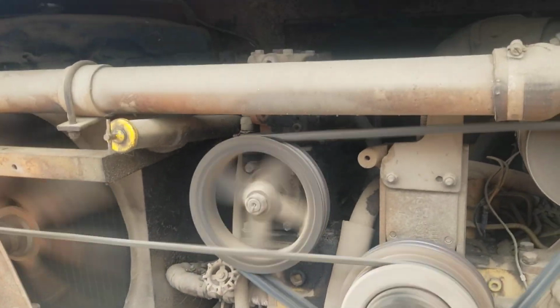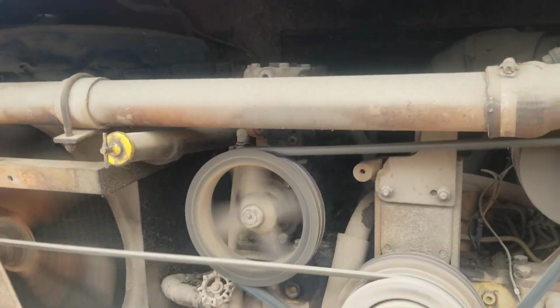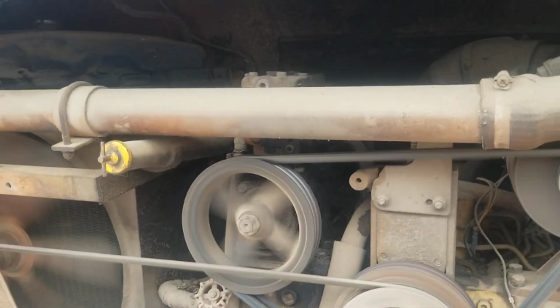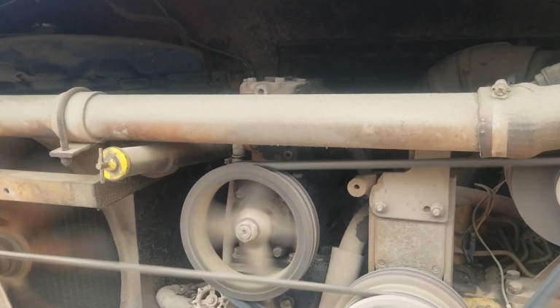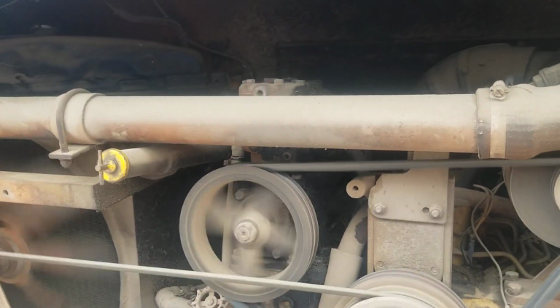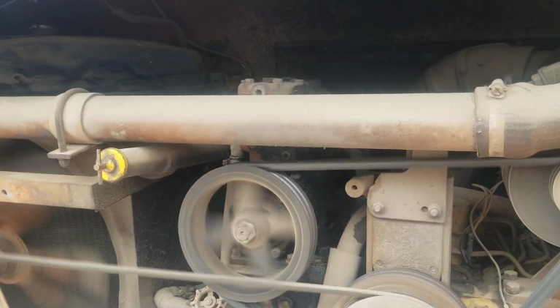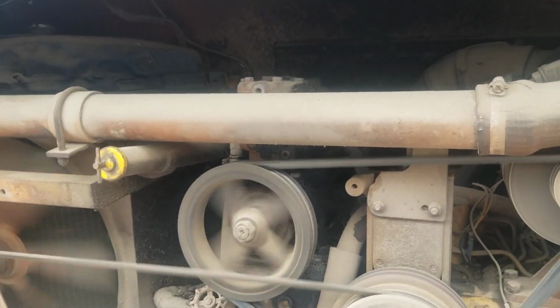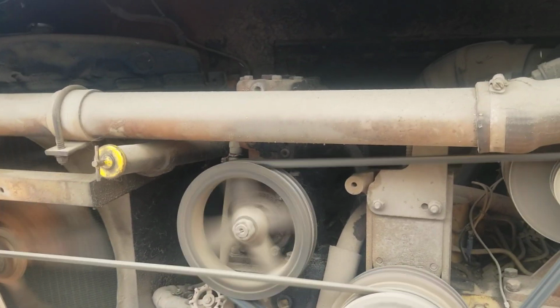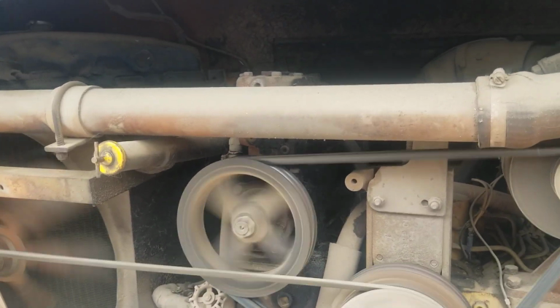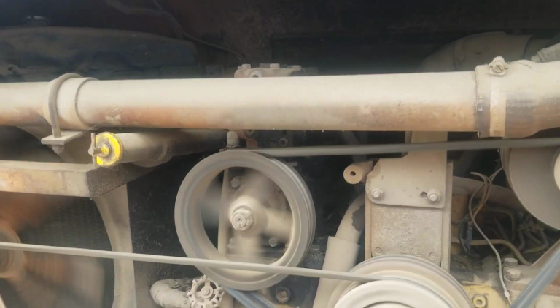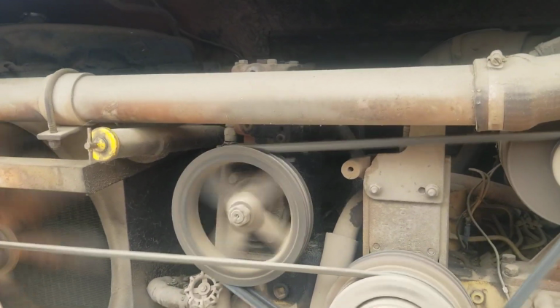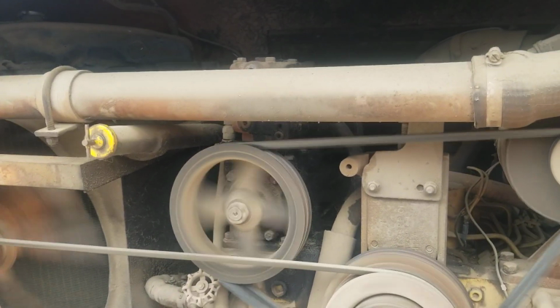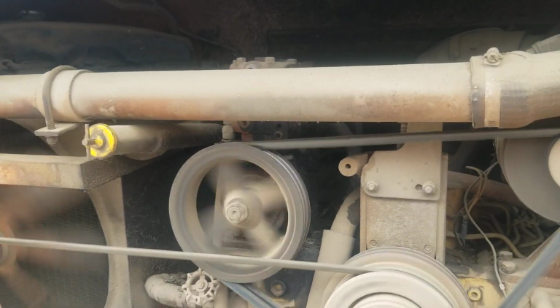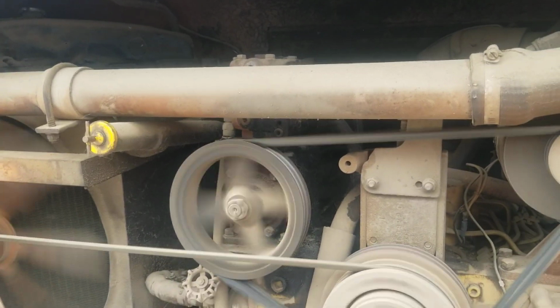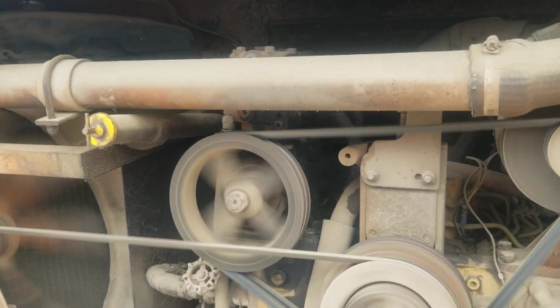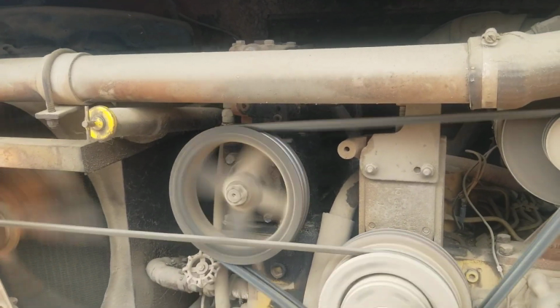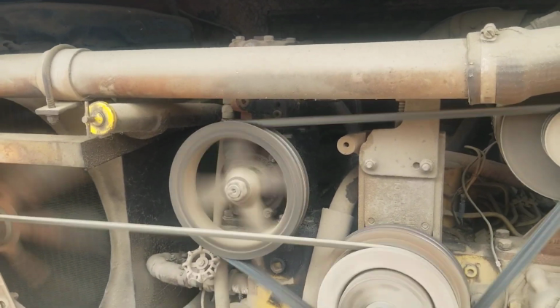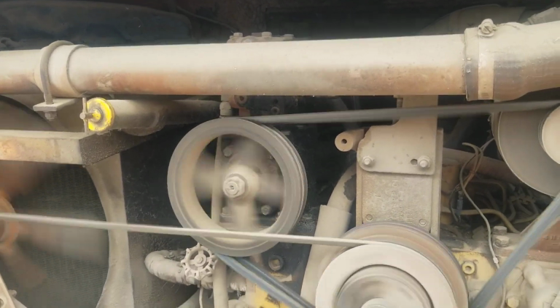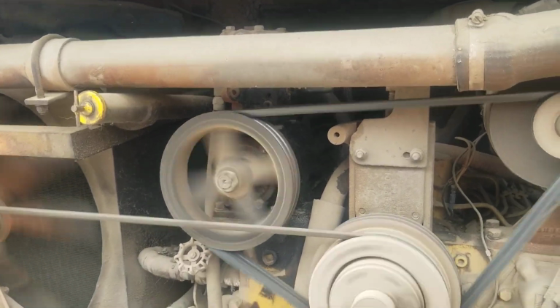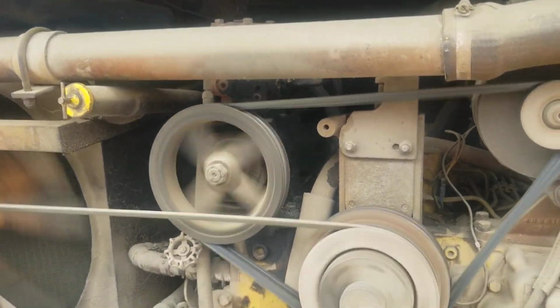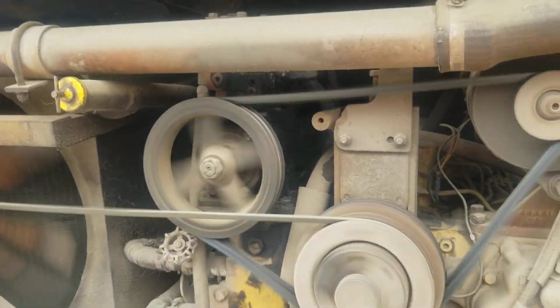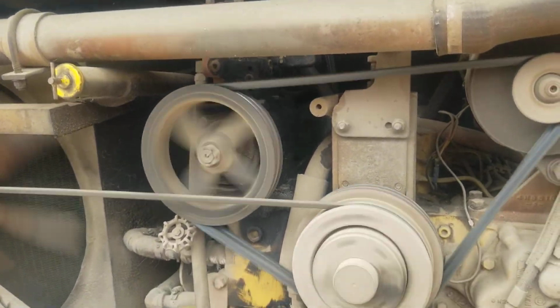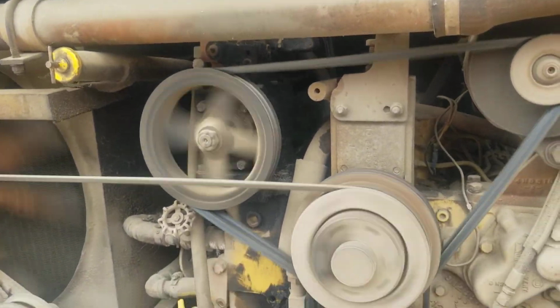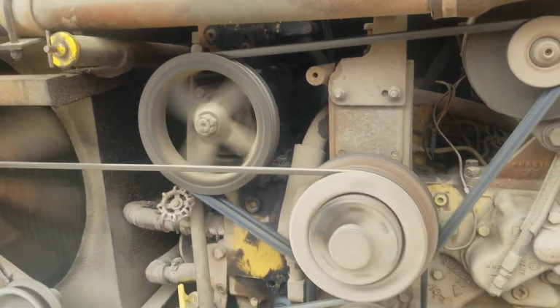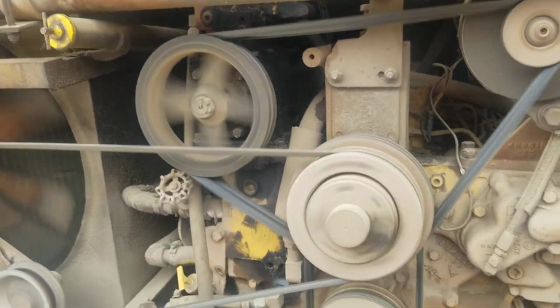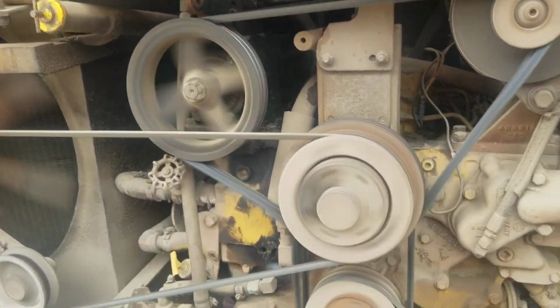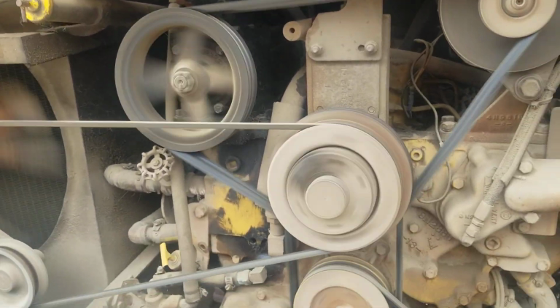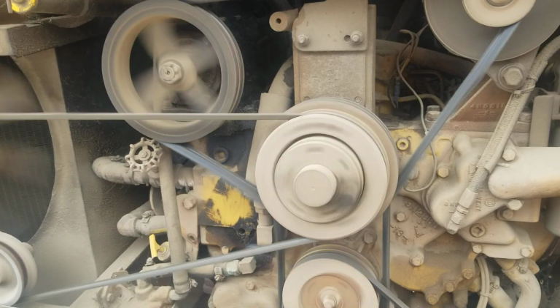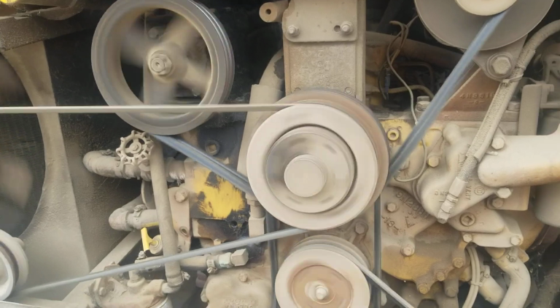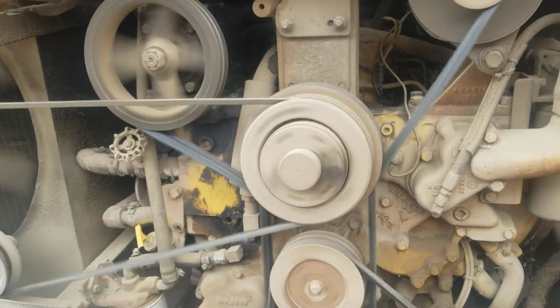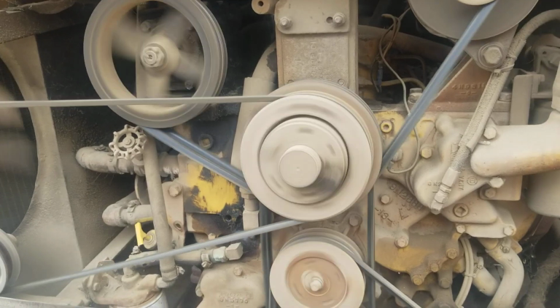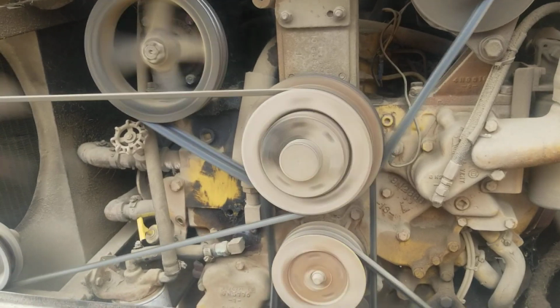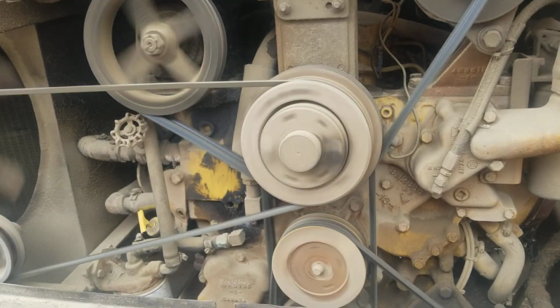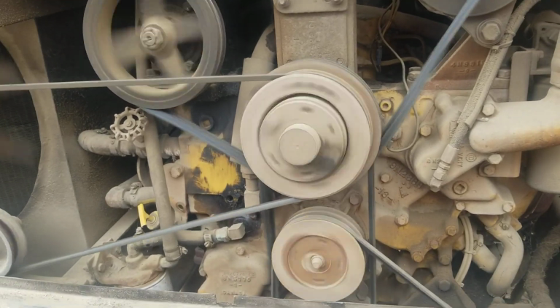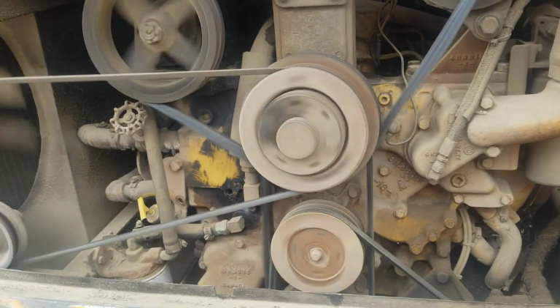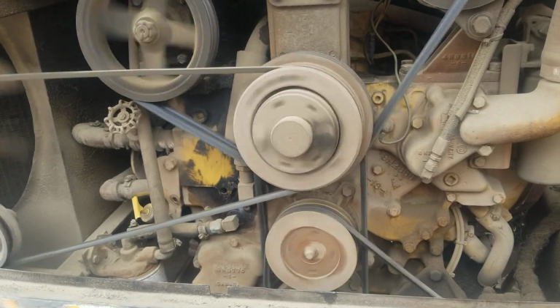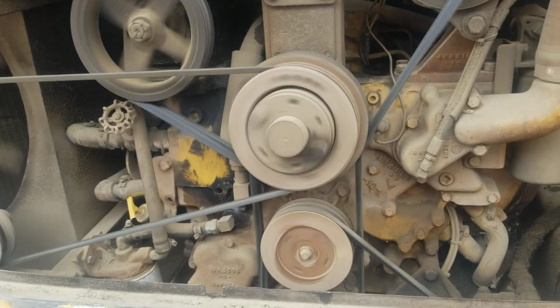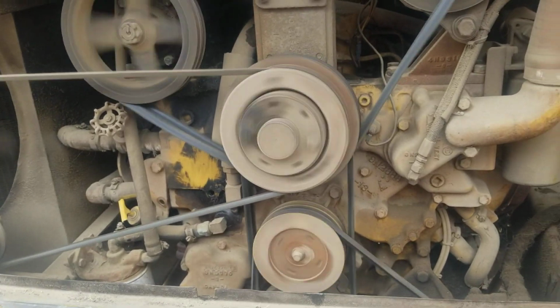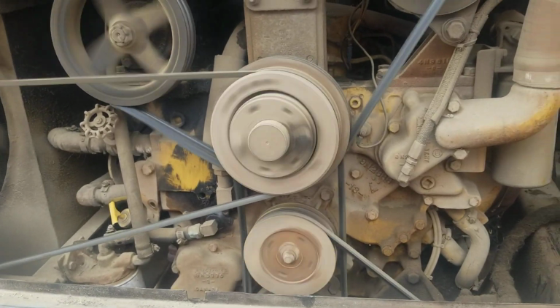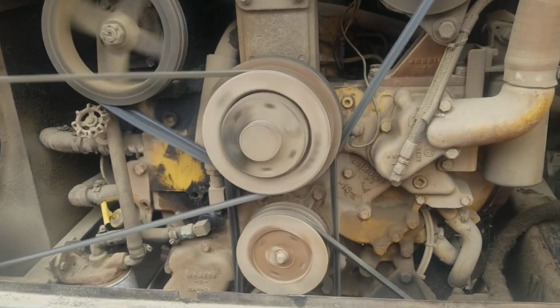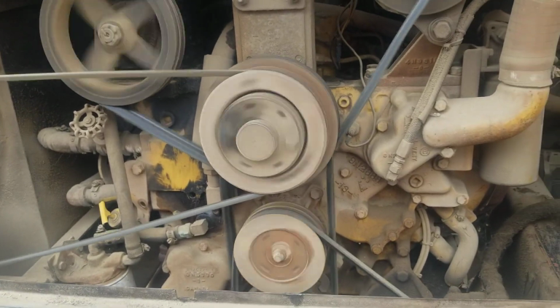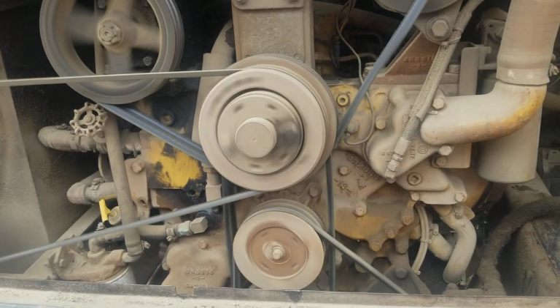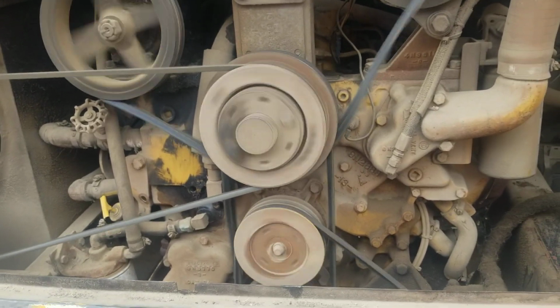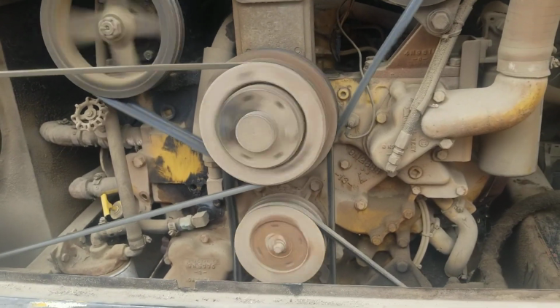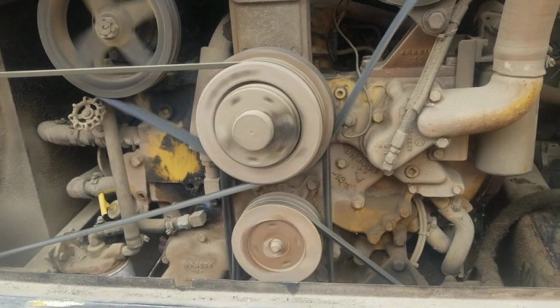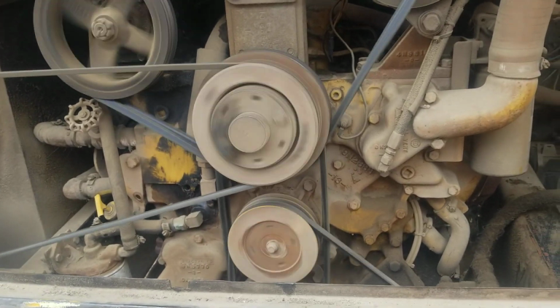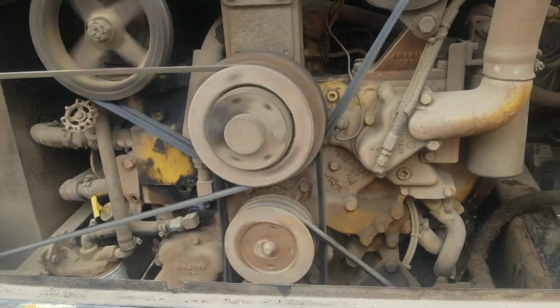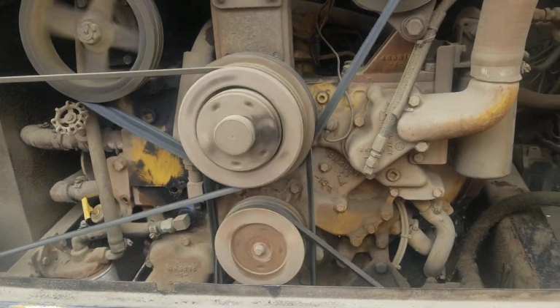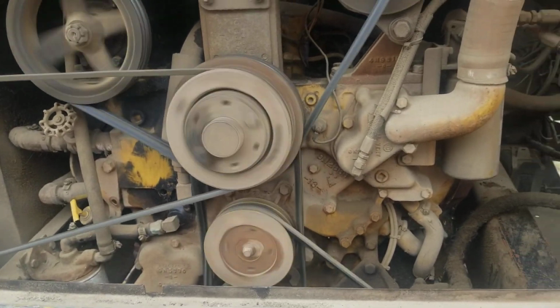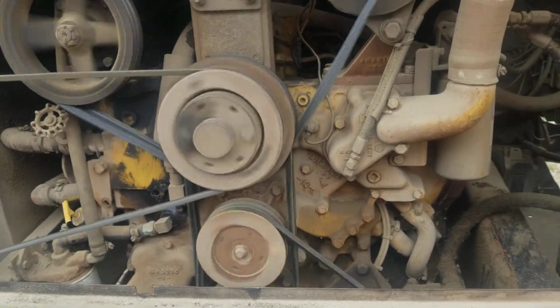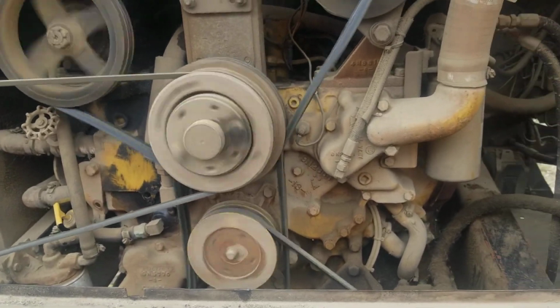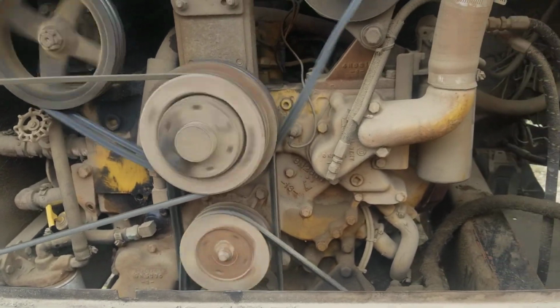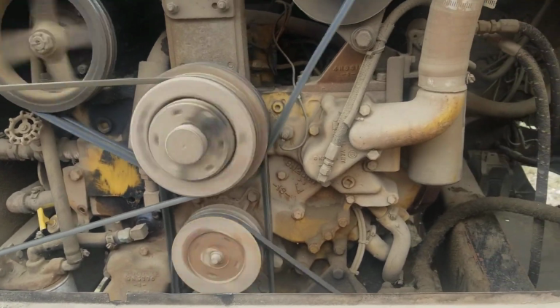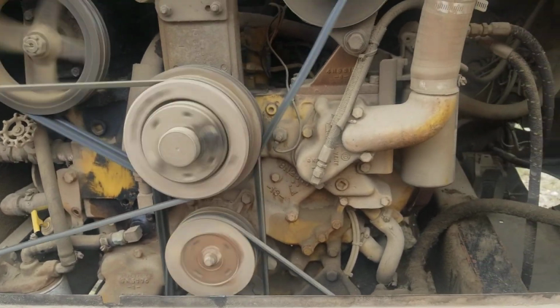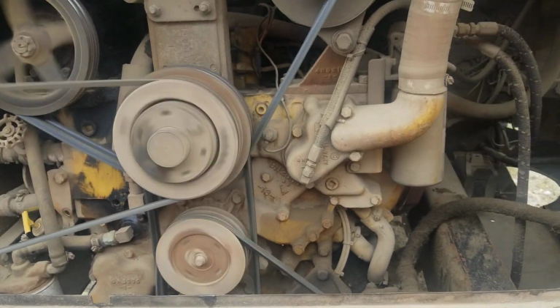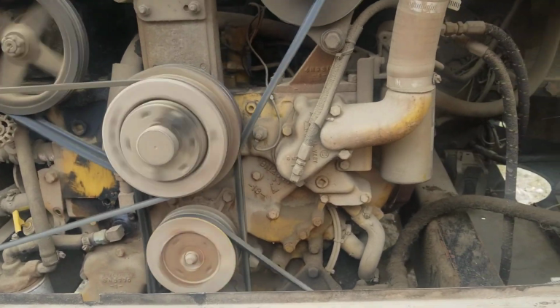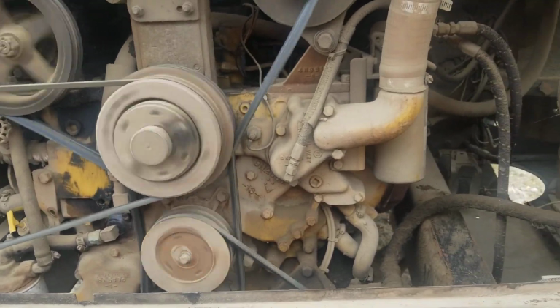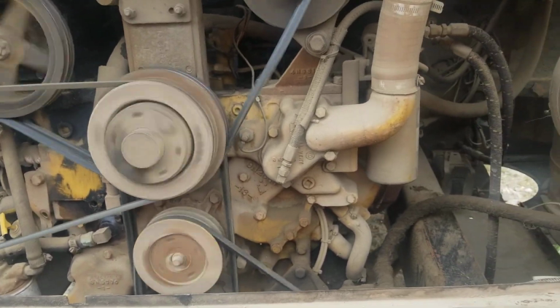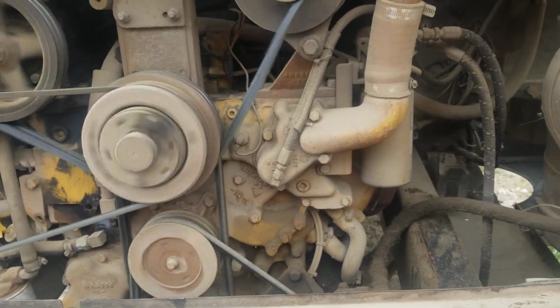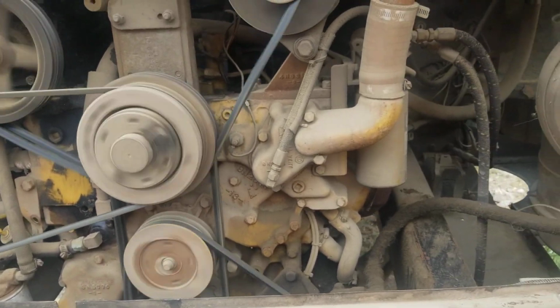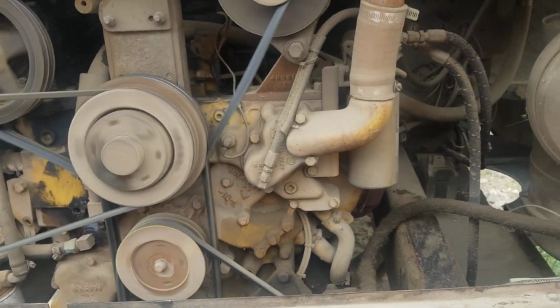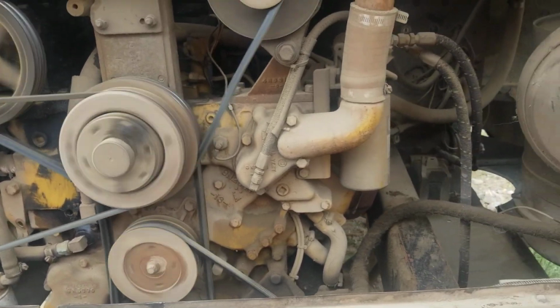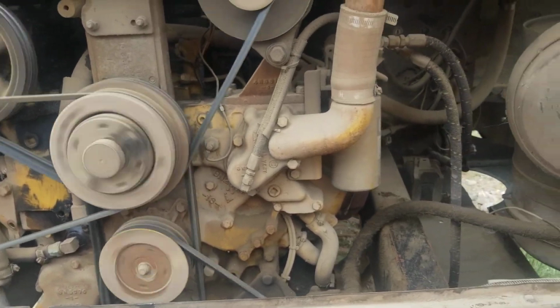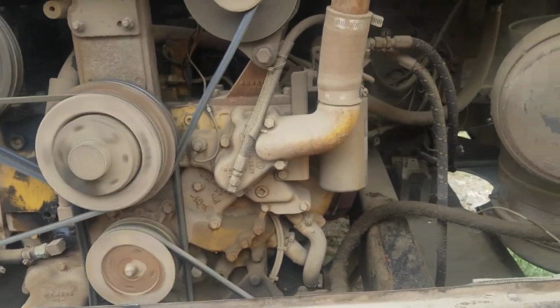Right here at the compressor top left — 3208 CAT, naturally aspirated. No turbos here.